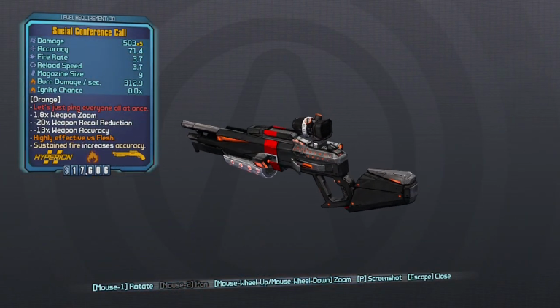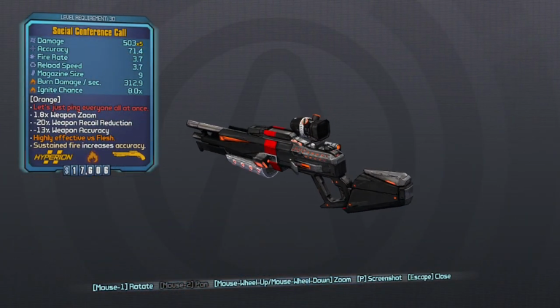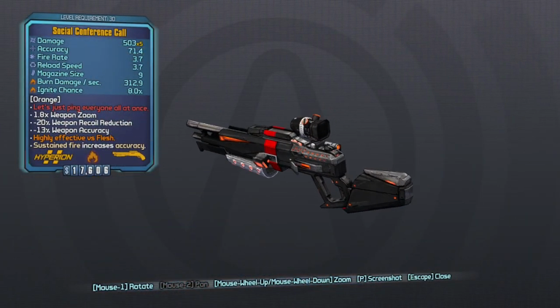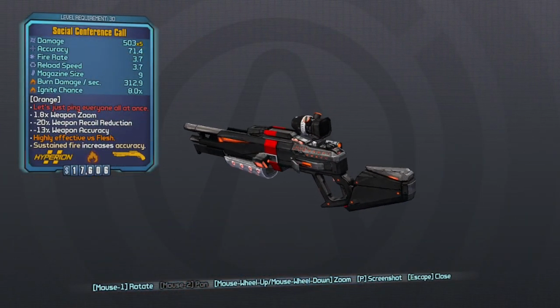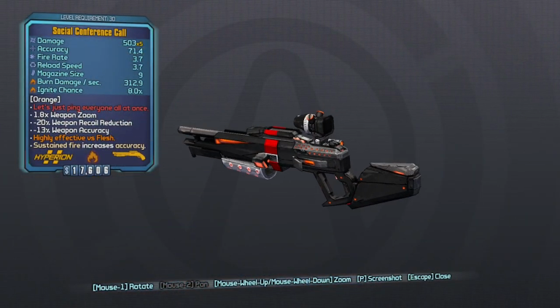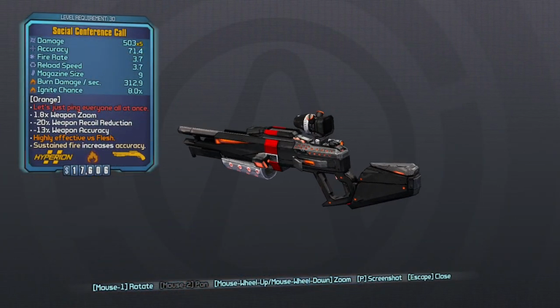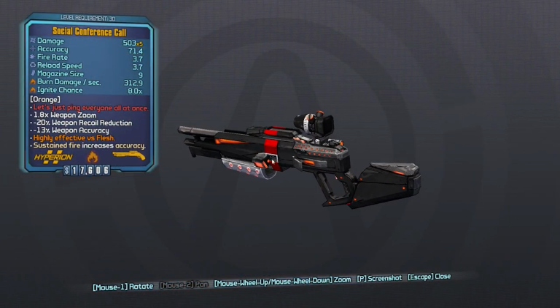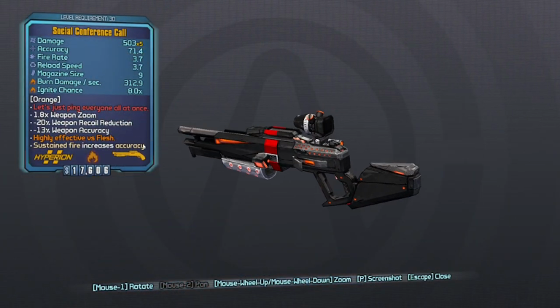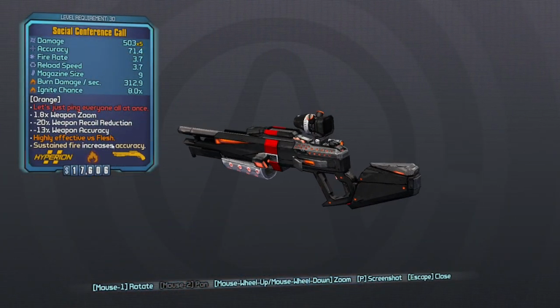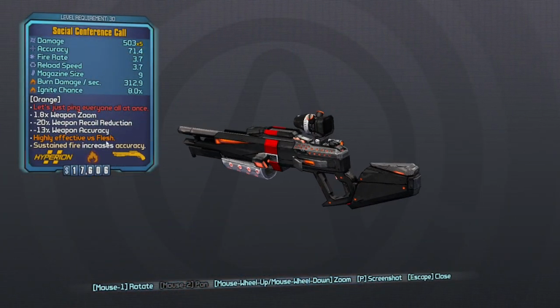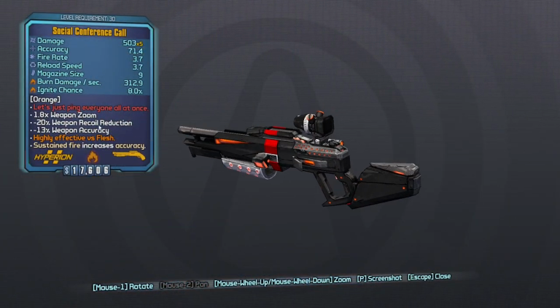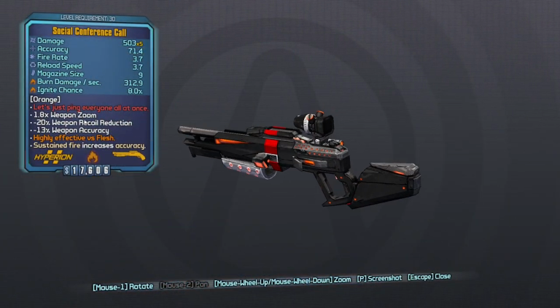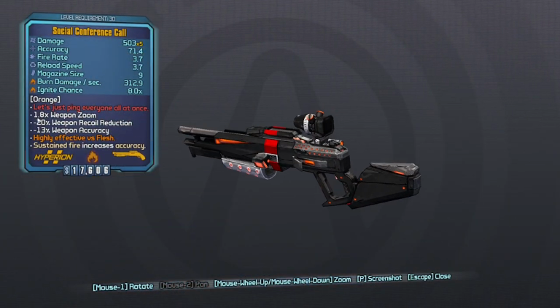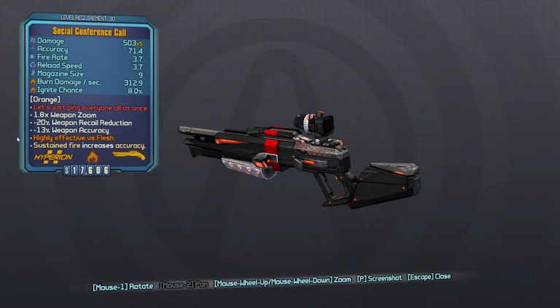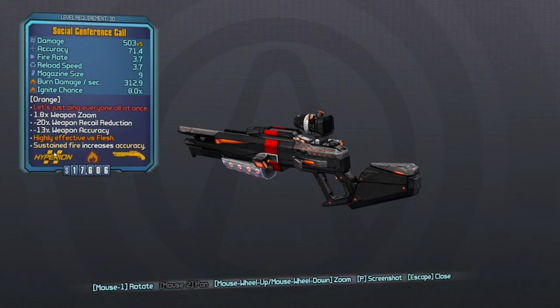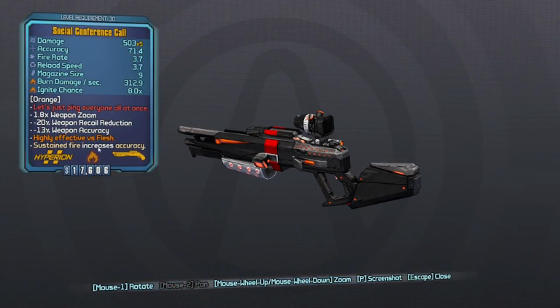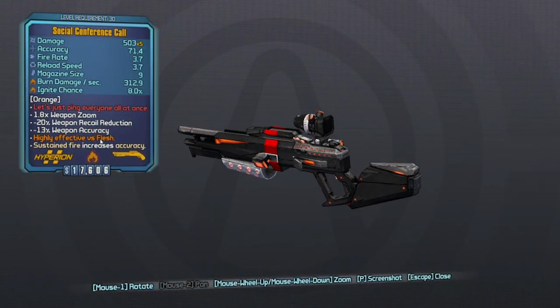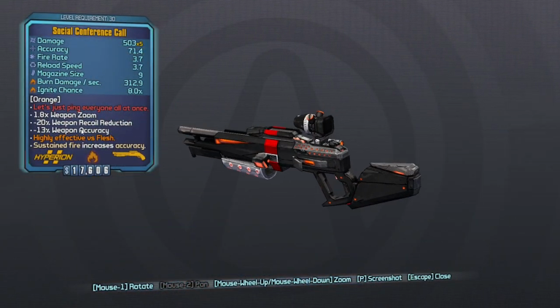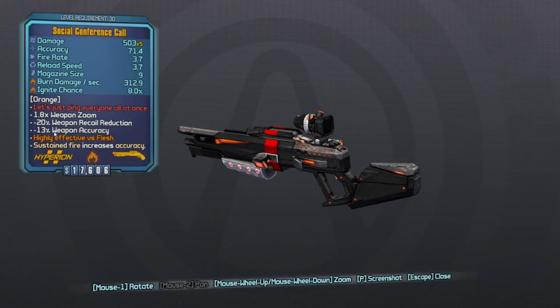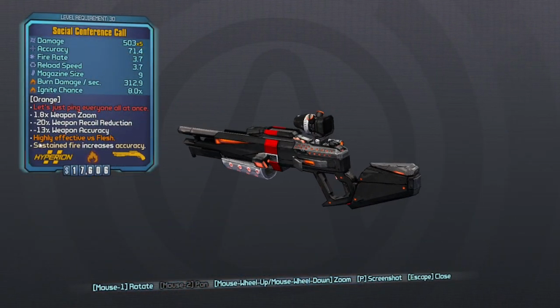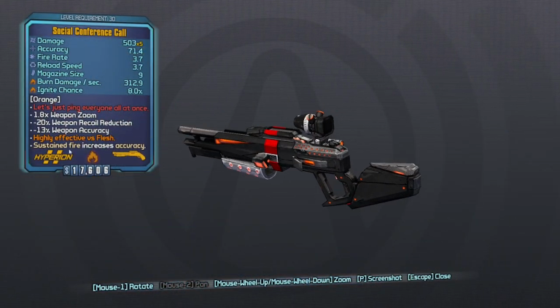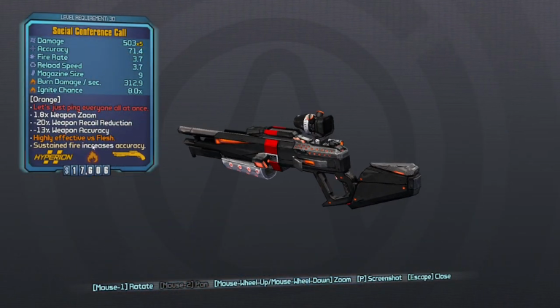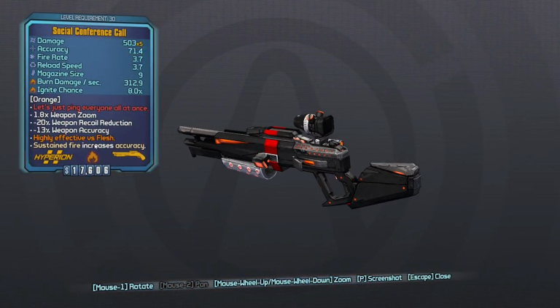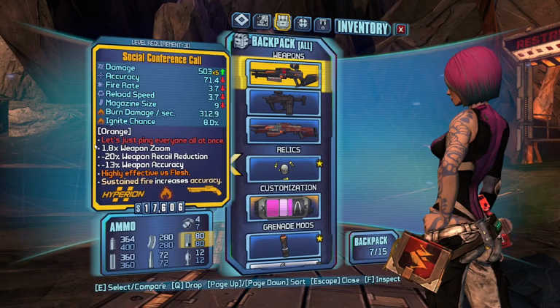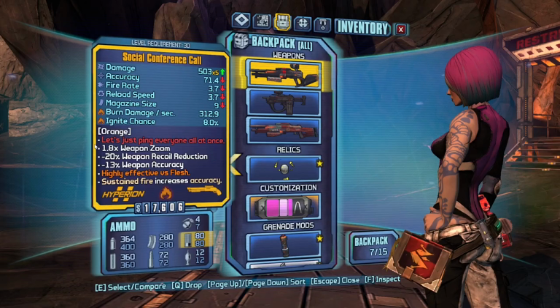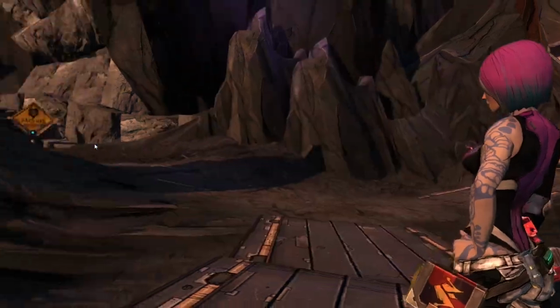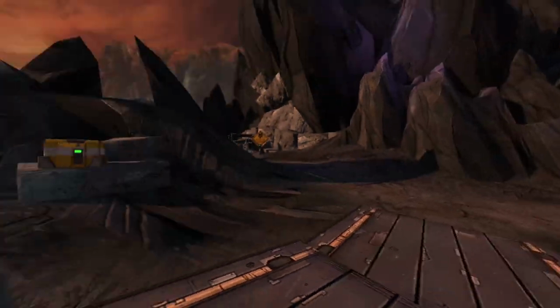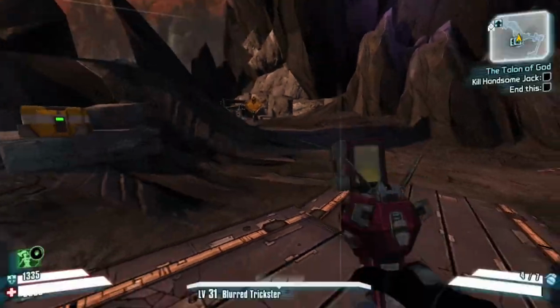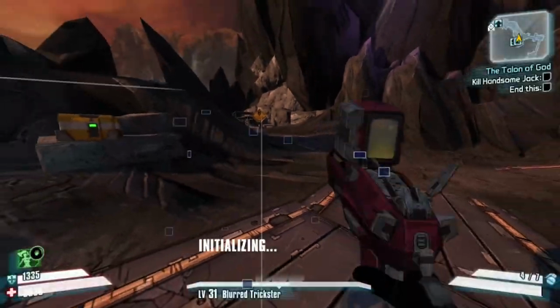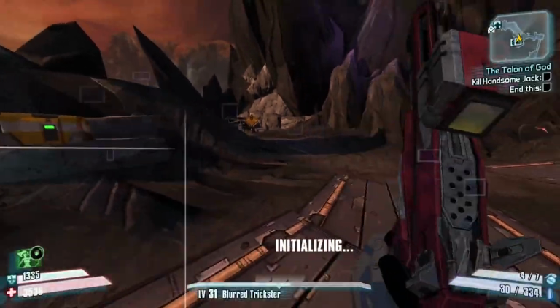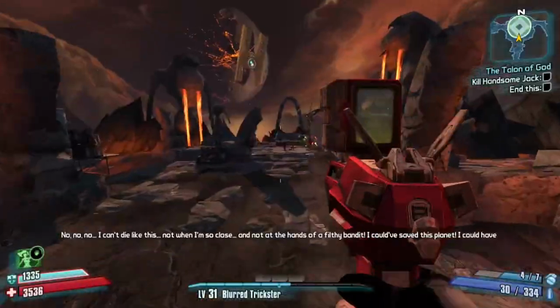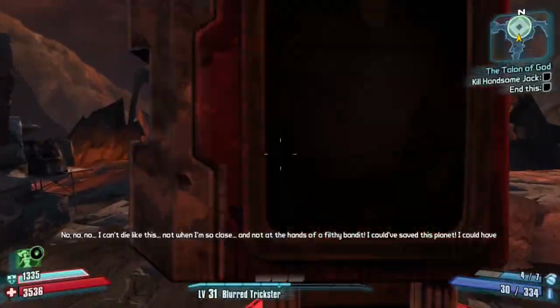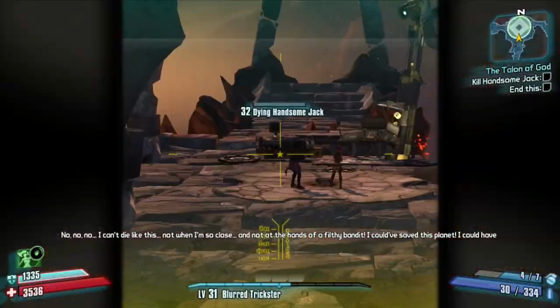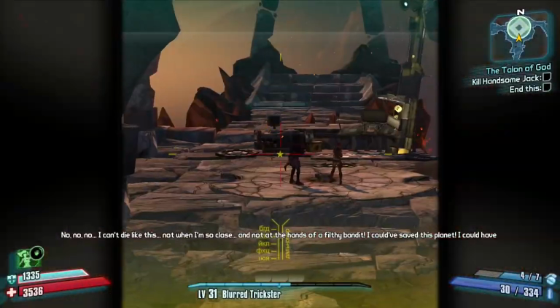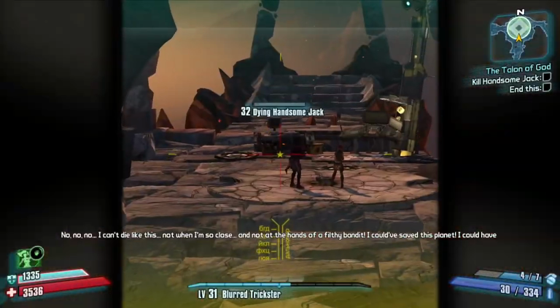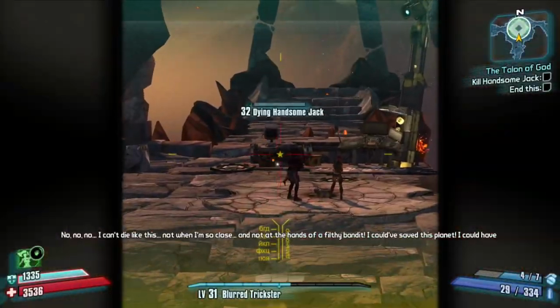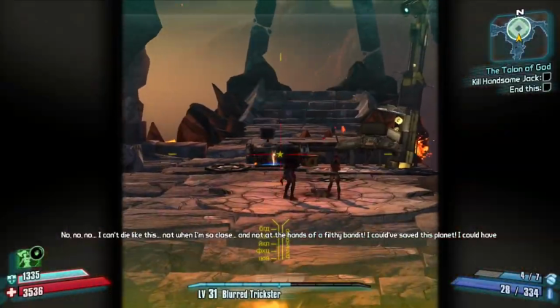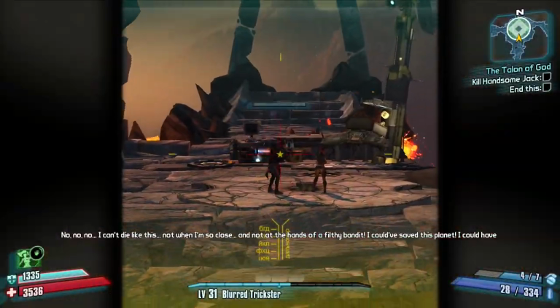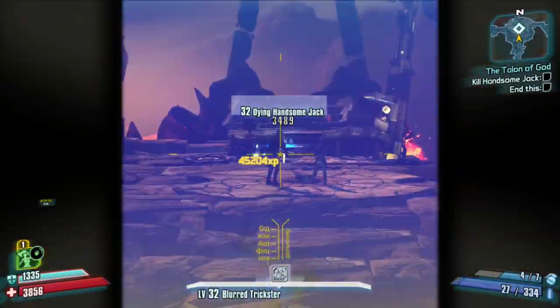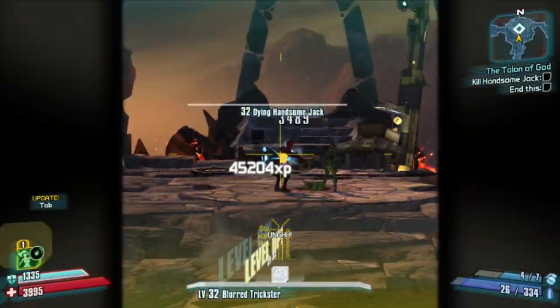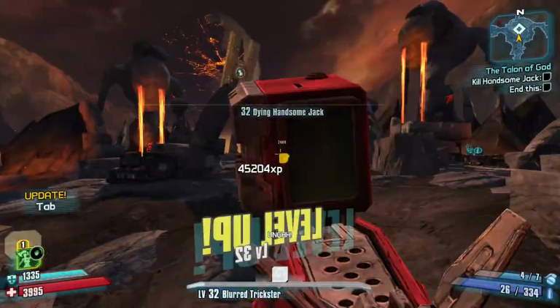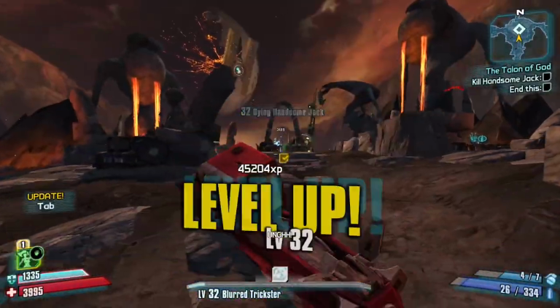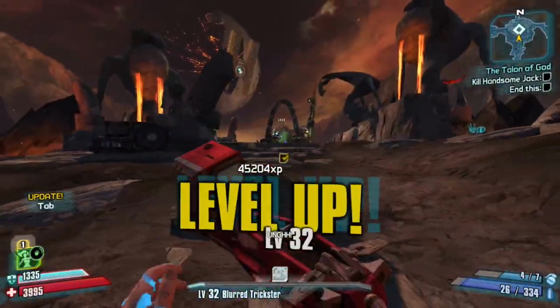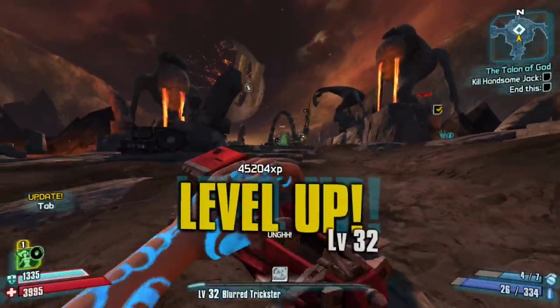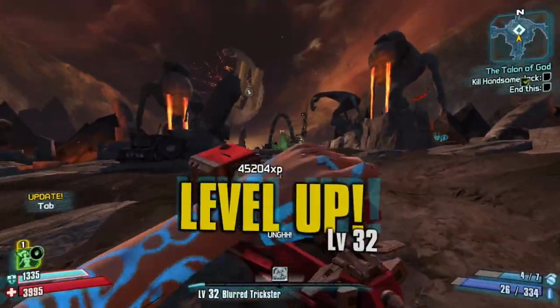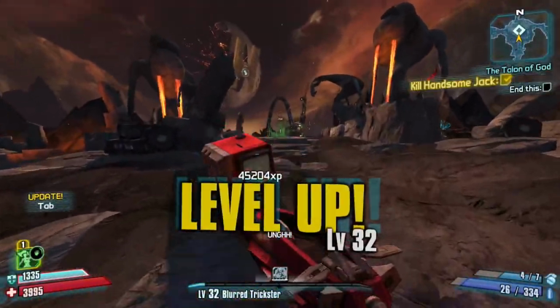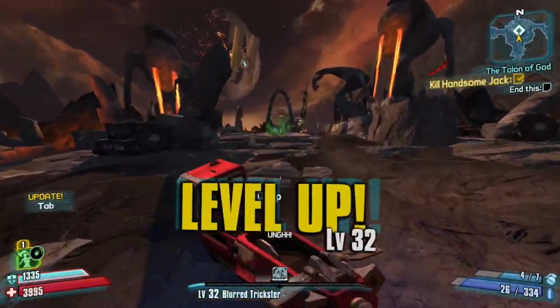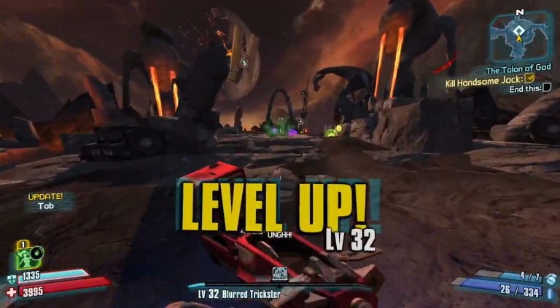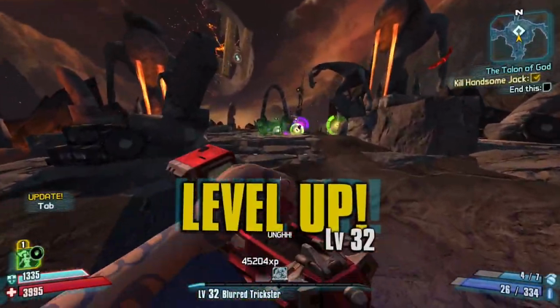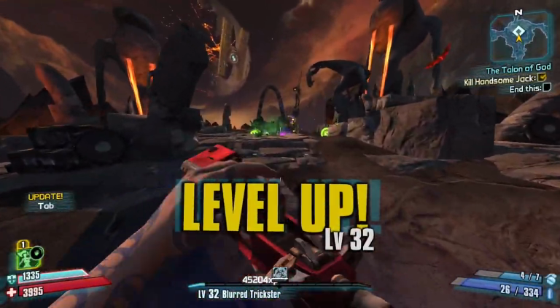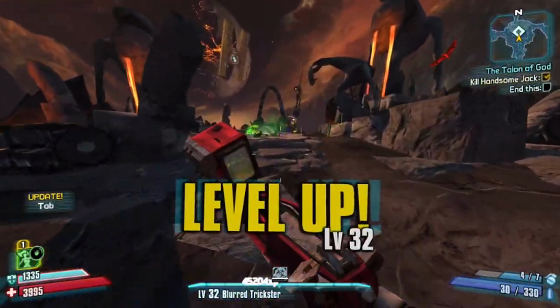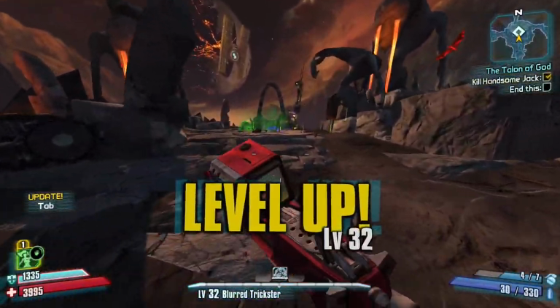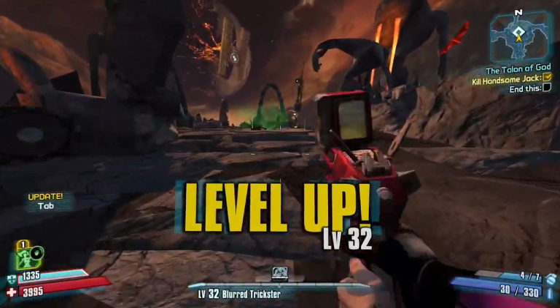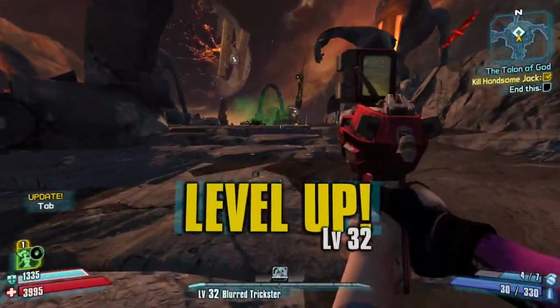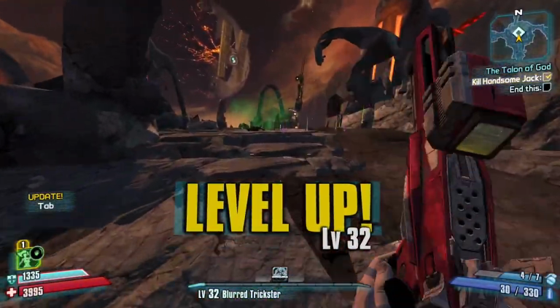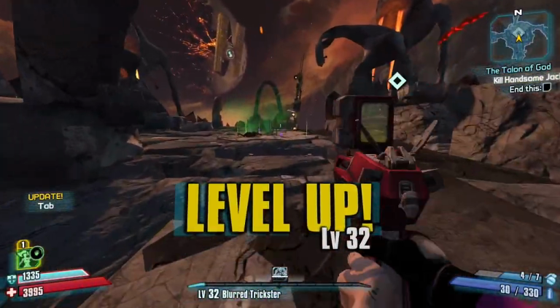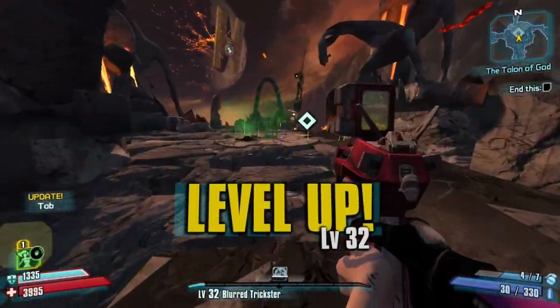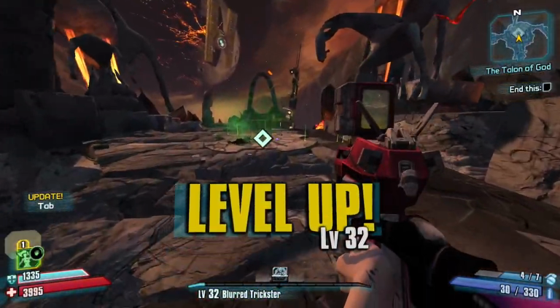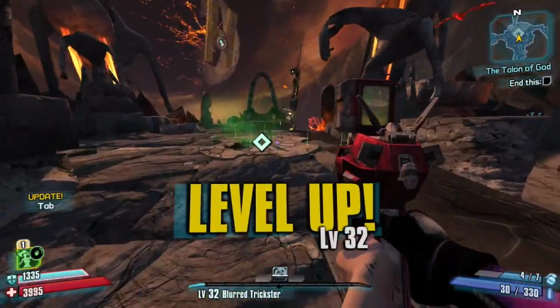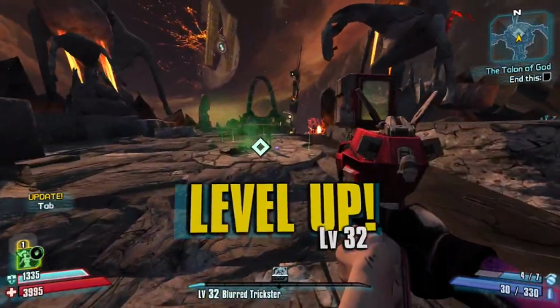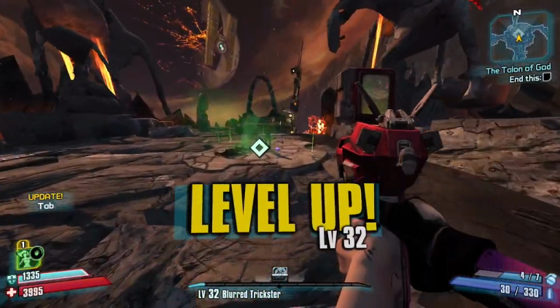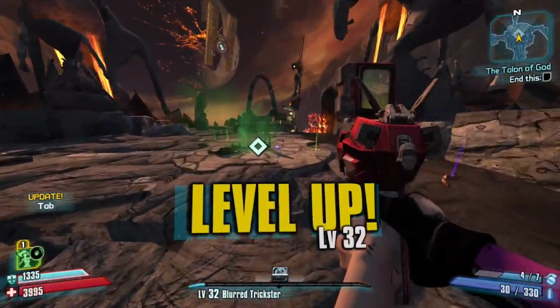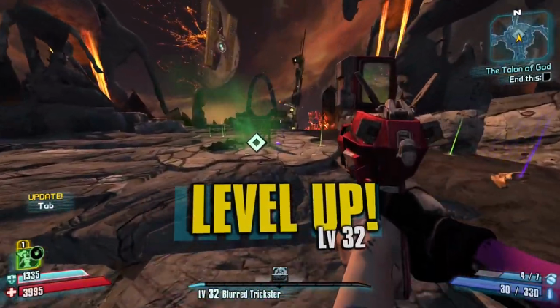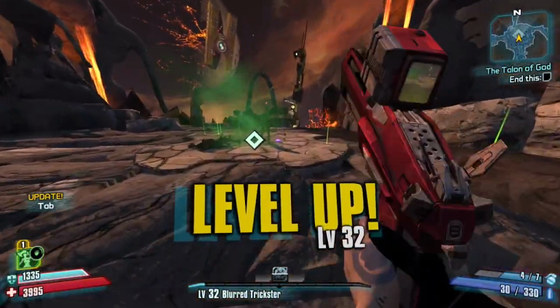You can also get the Conference Call during the TVHM or UVHM story run — I just like to get it as early as possible. Once you have that done, we can kill Jack and we are done.